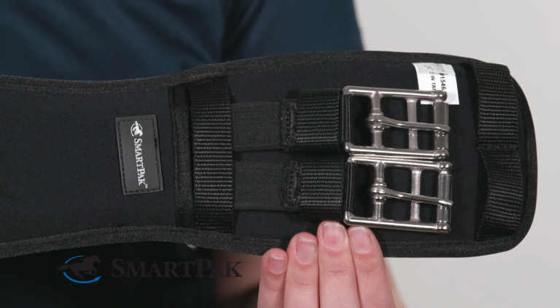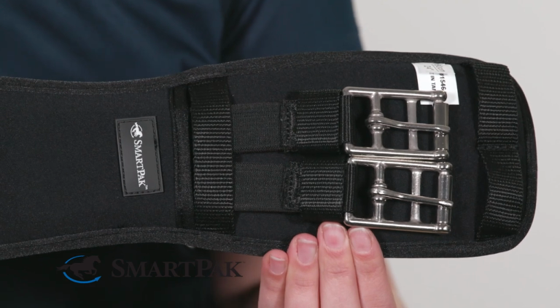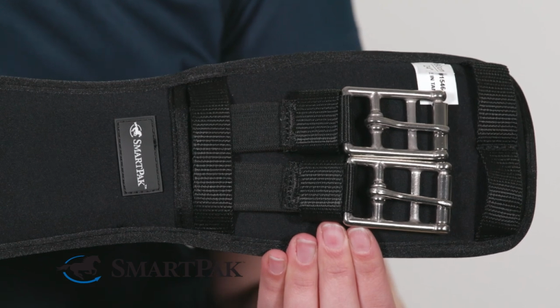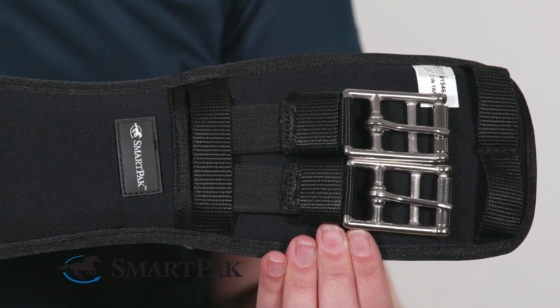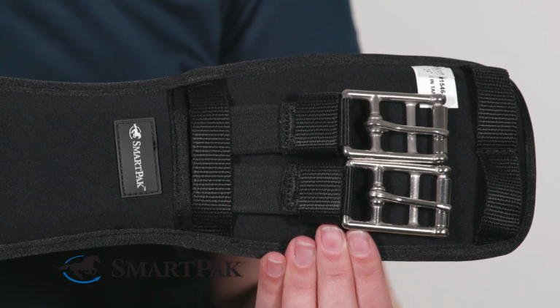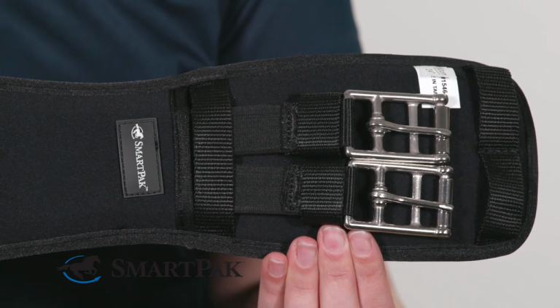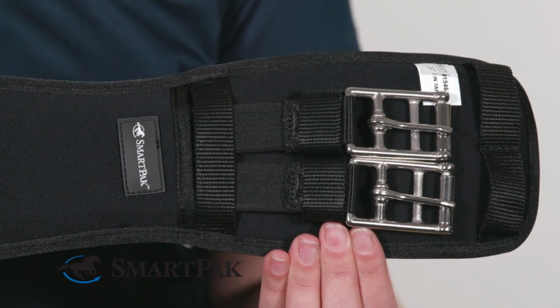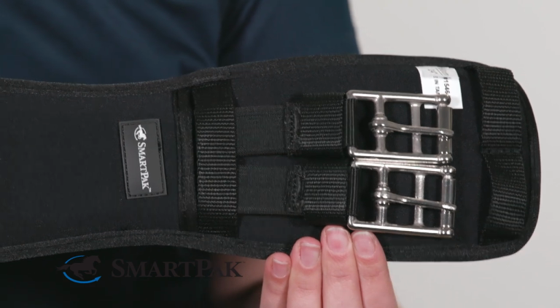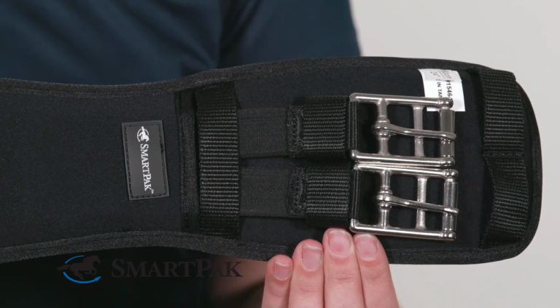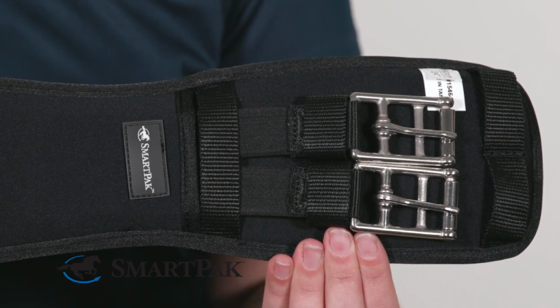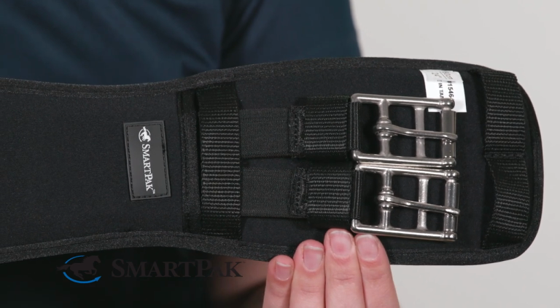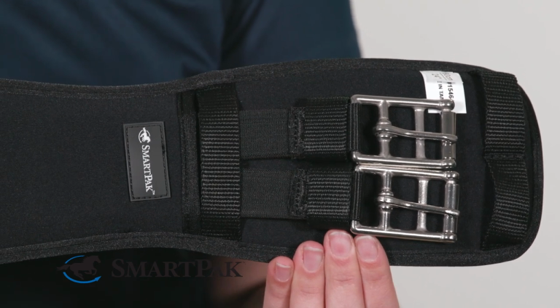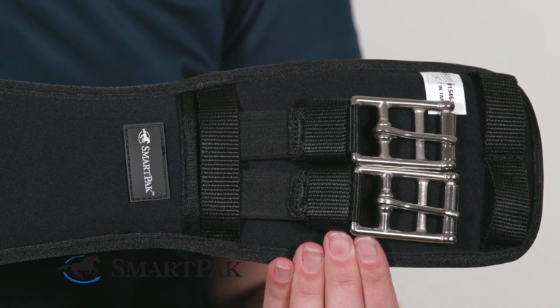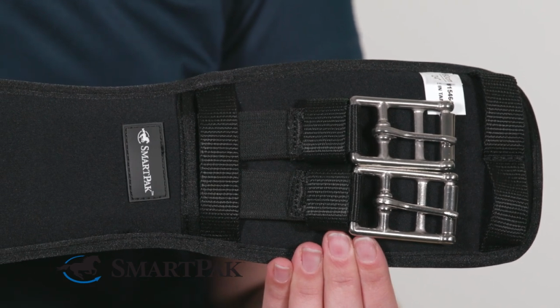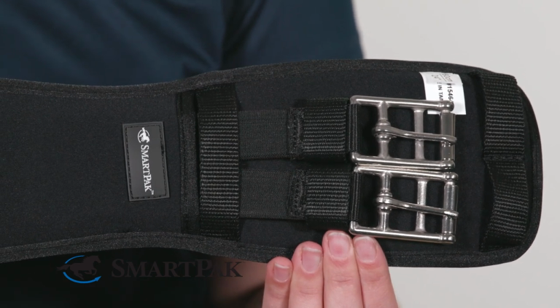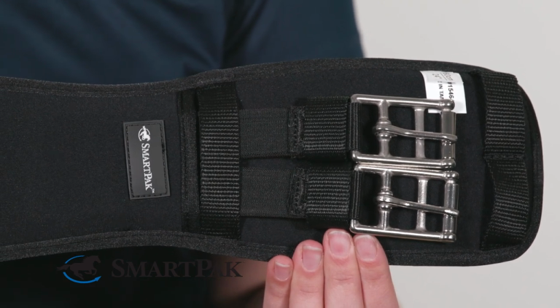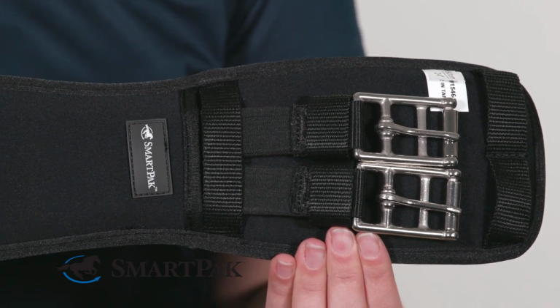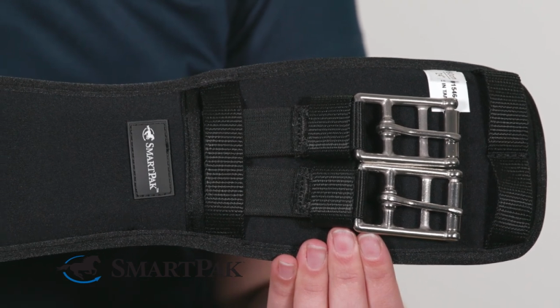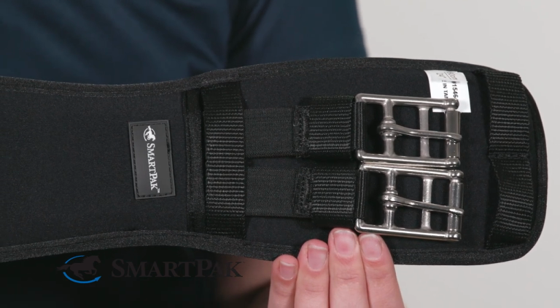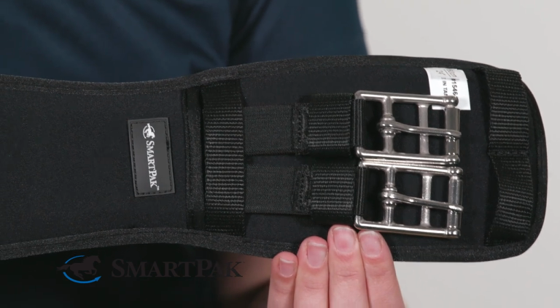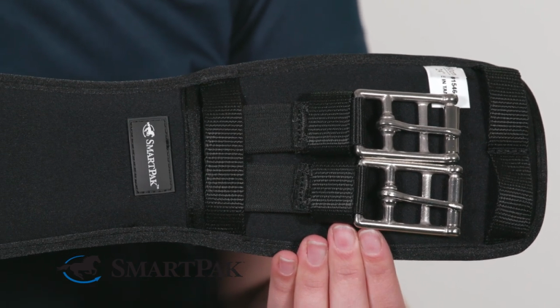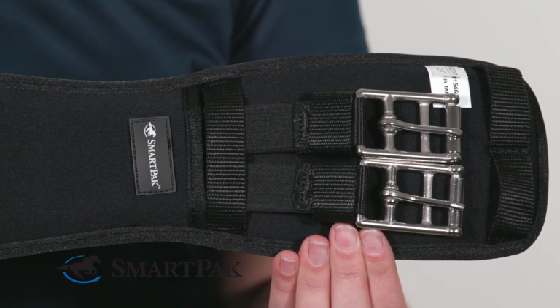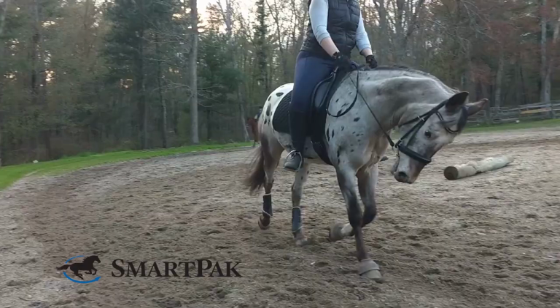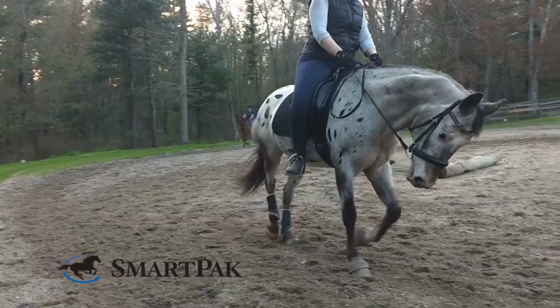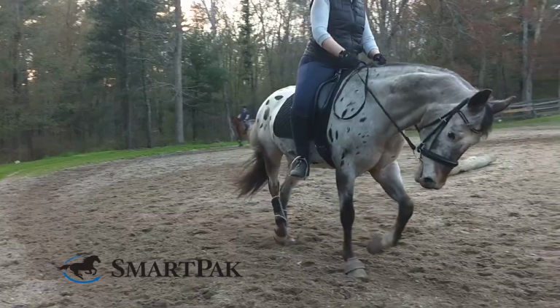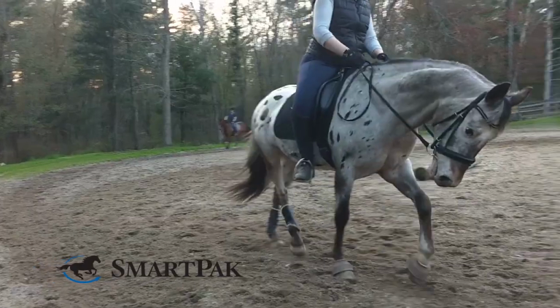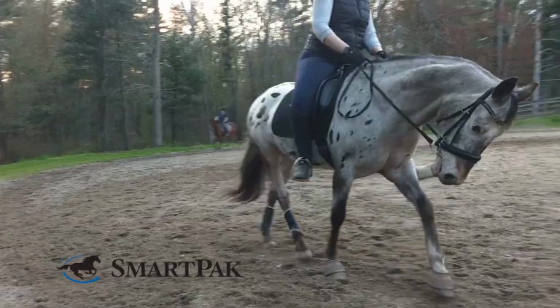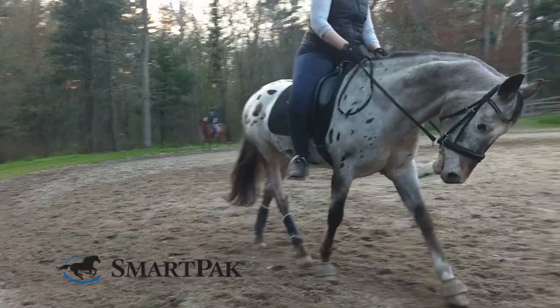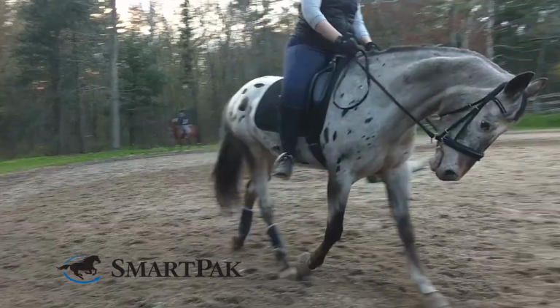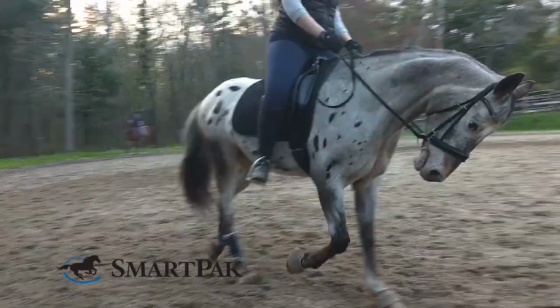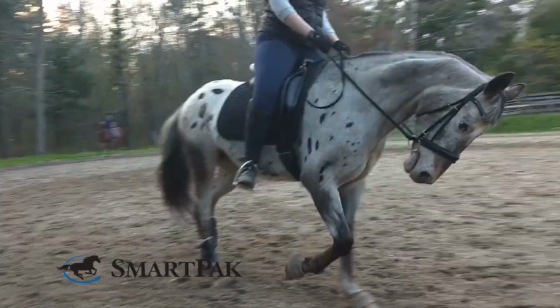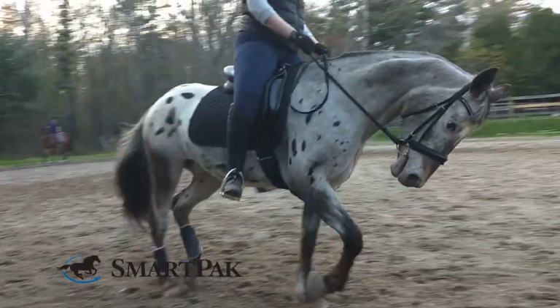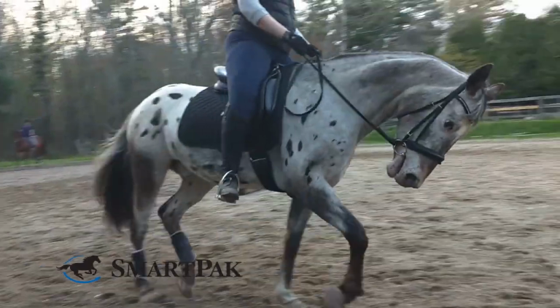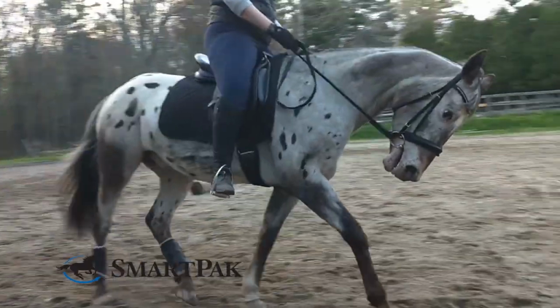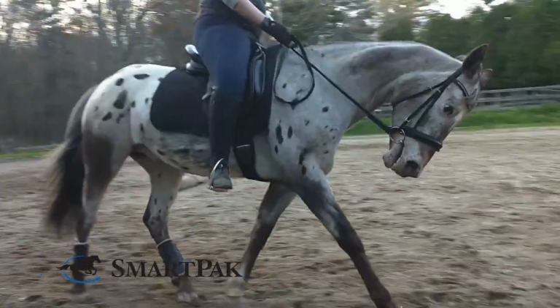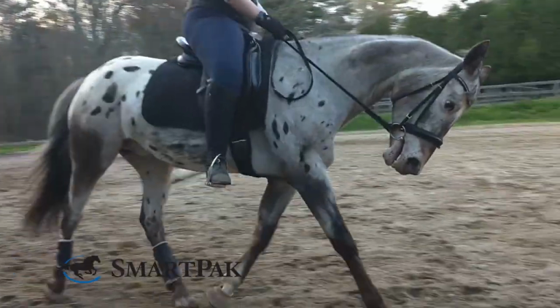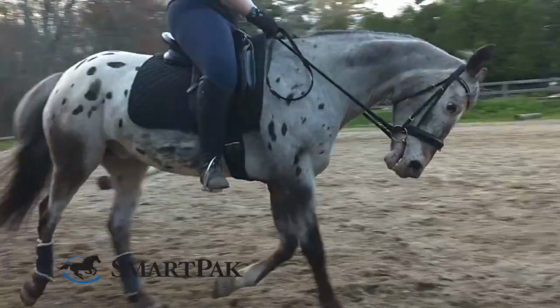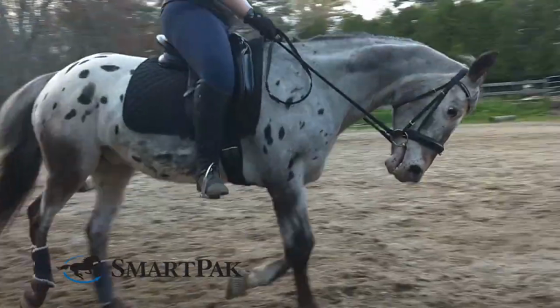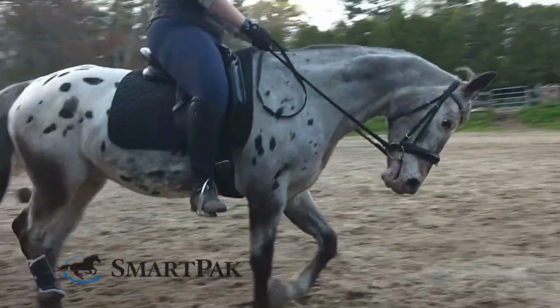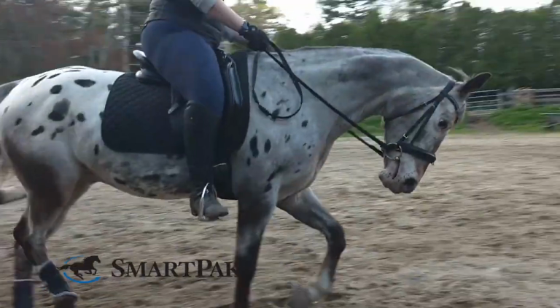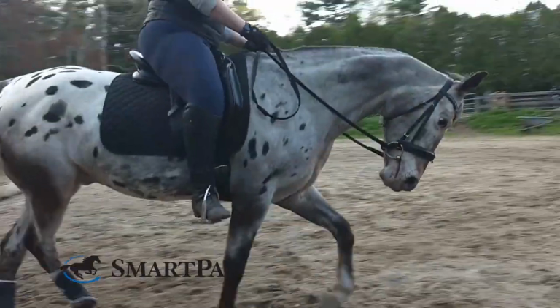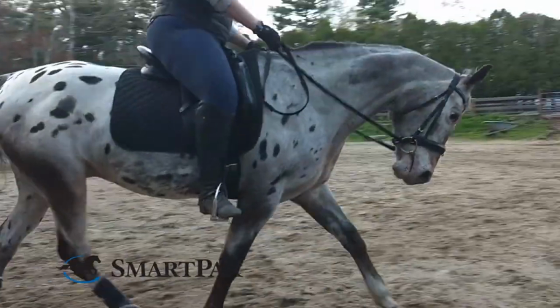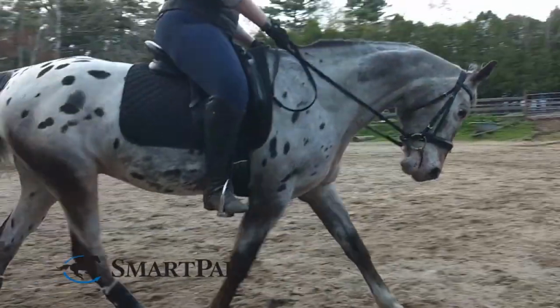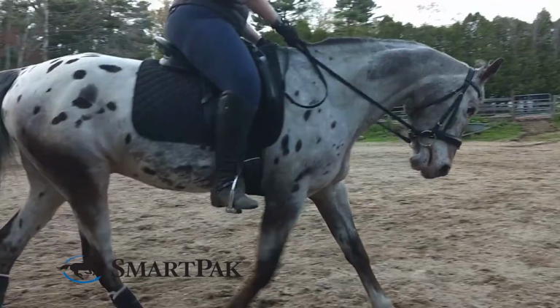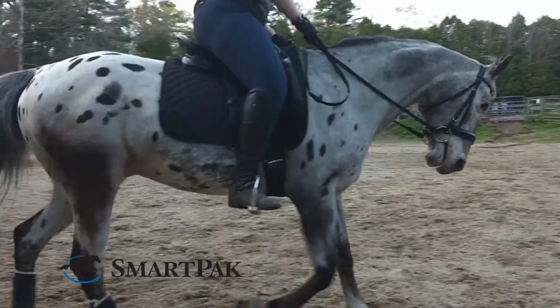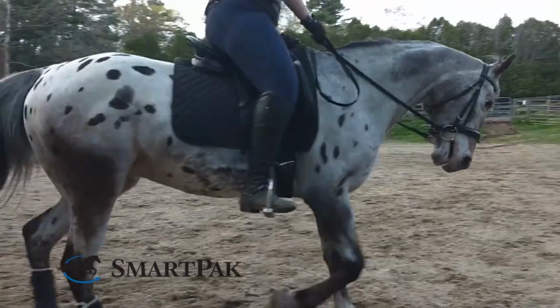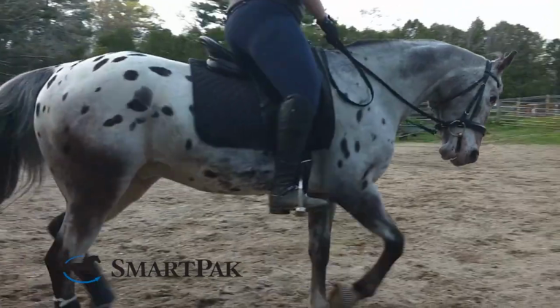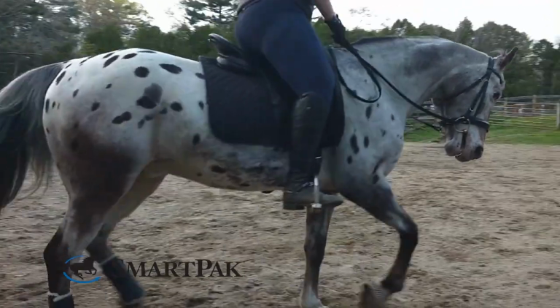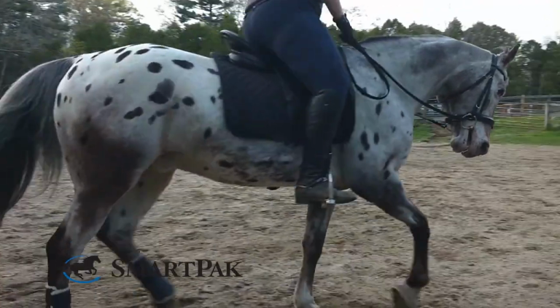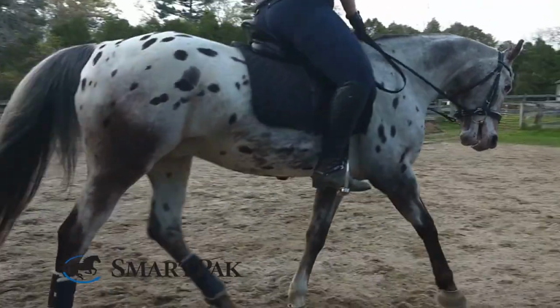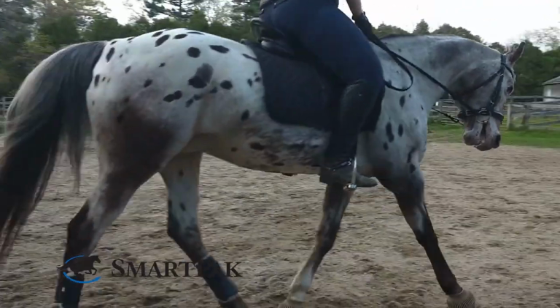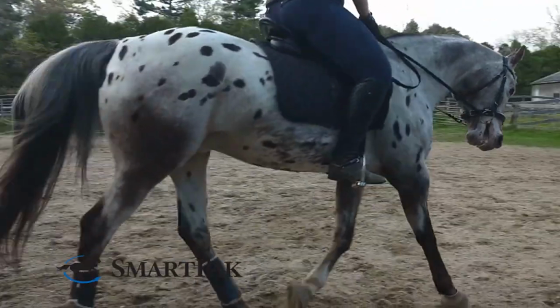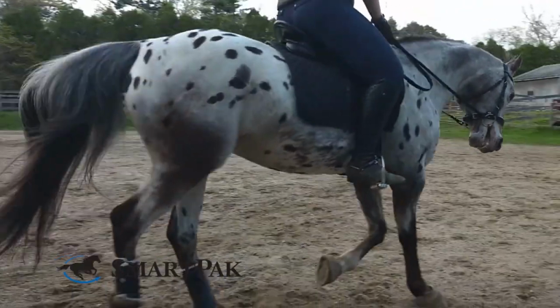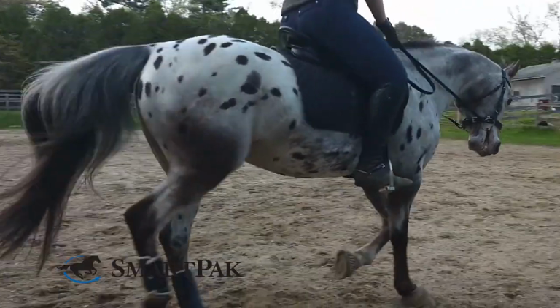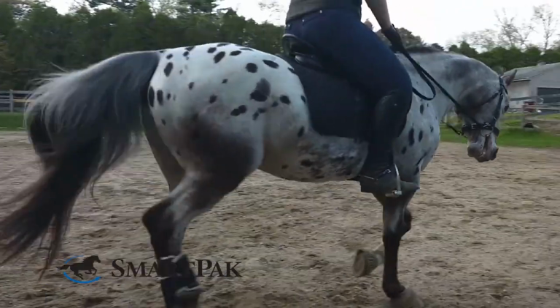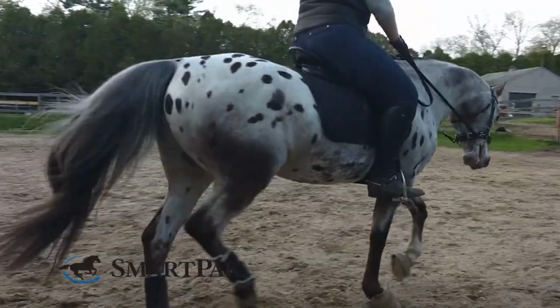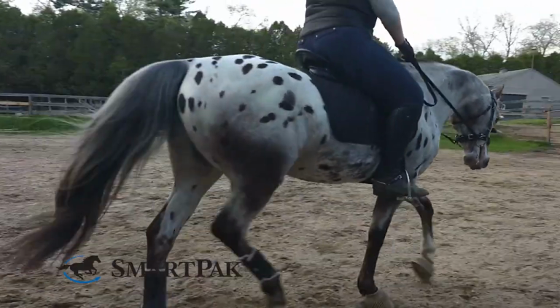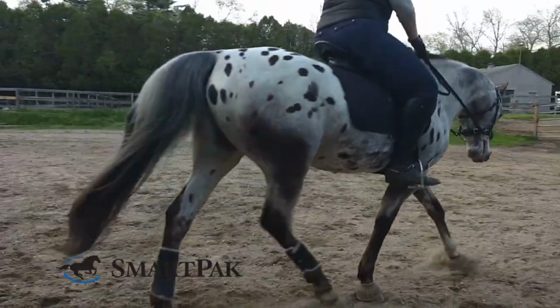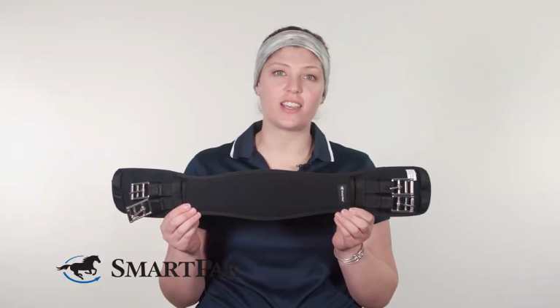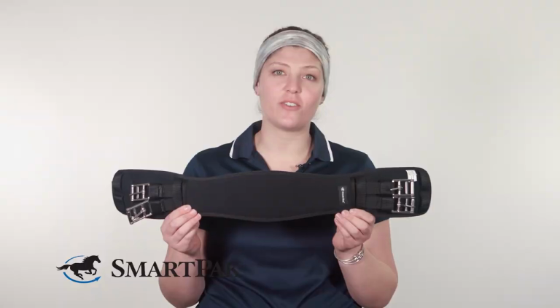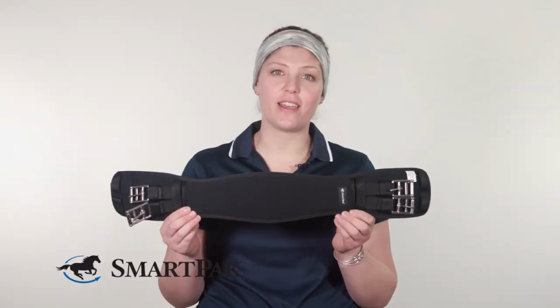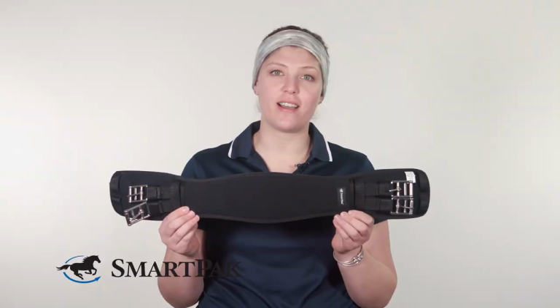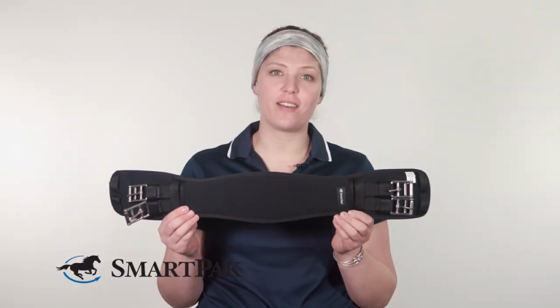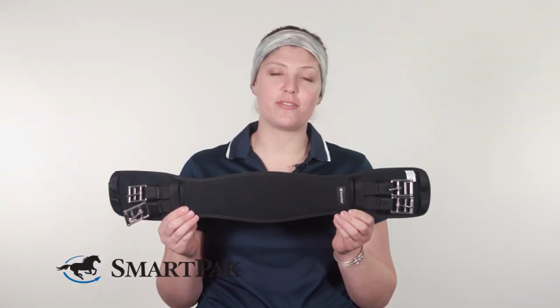This girth is super easy to clean. You can just take a damp sponge, cloth, or even a brush to it right after you ride and it gets all the yucky stuff right off.